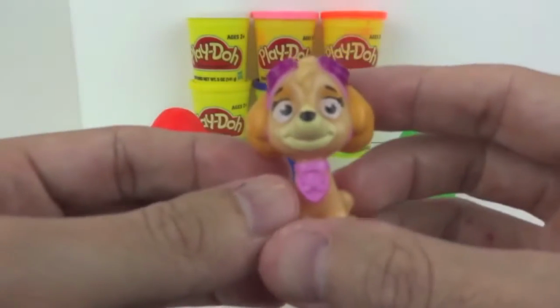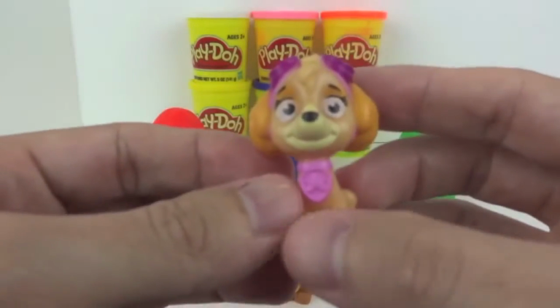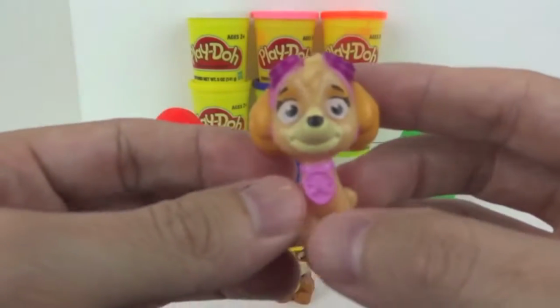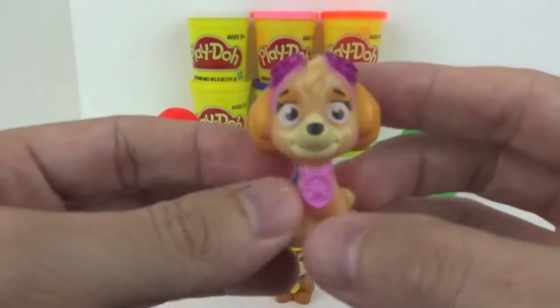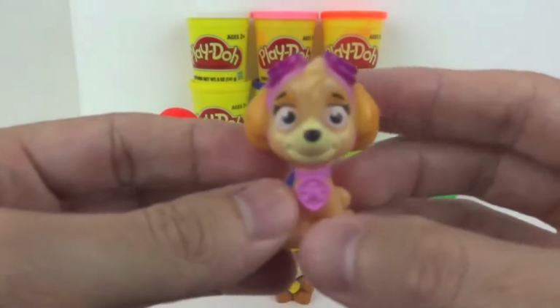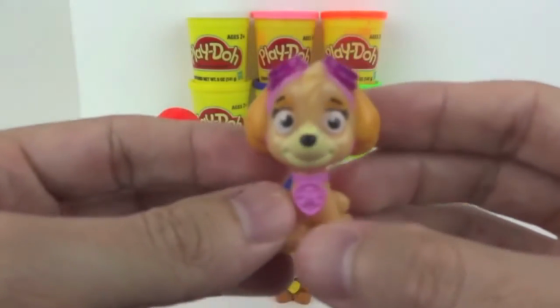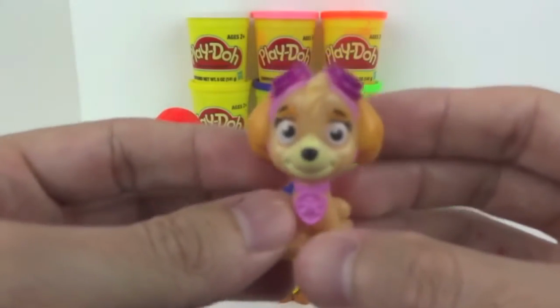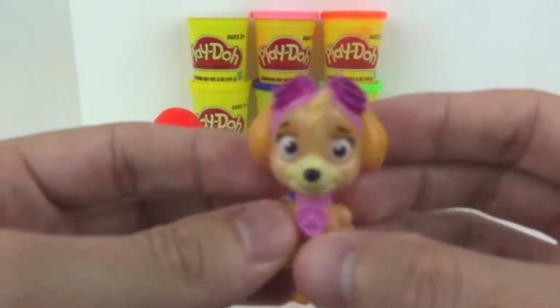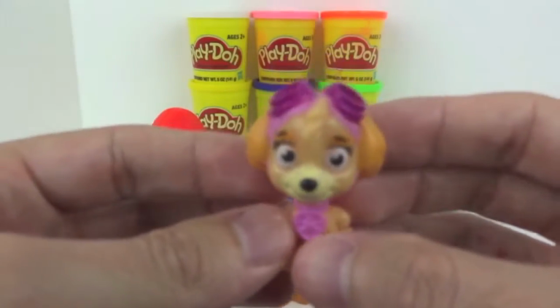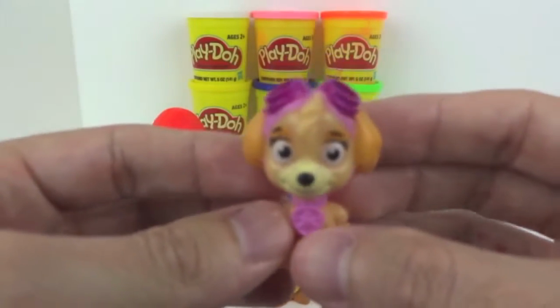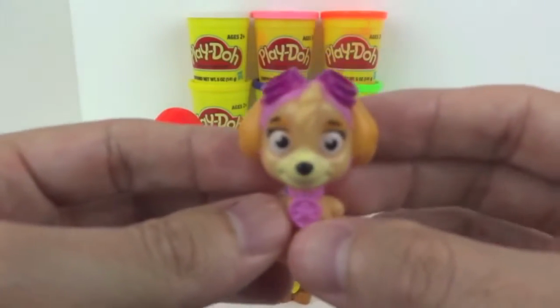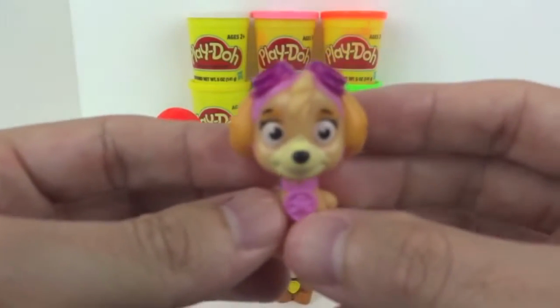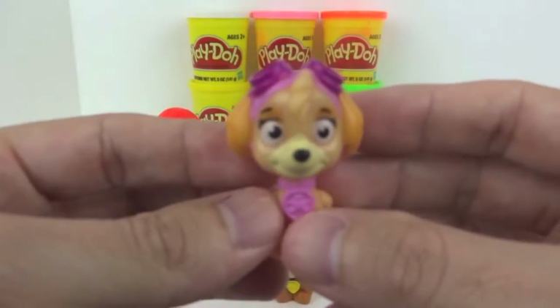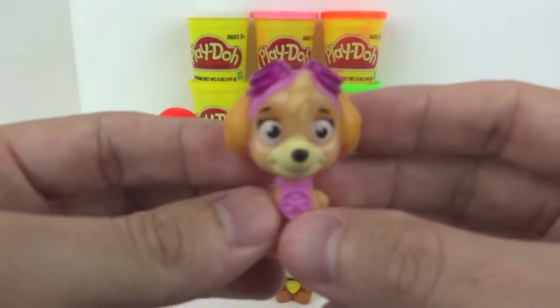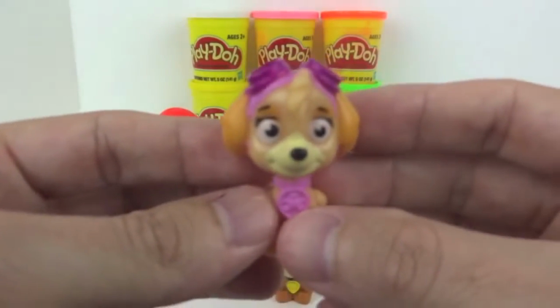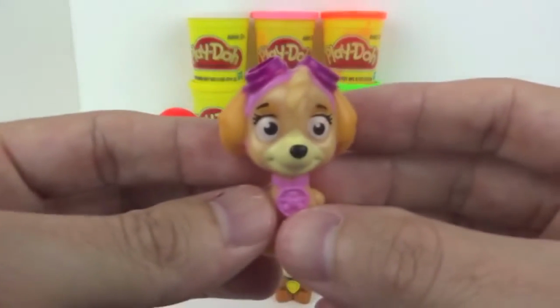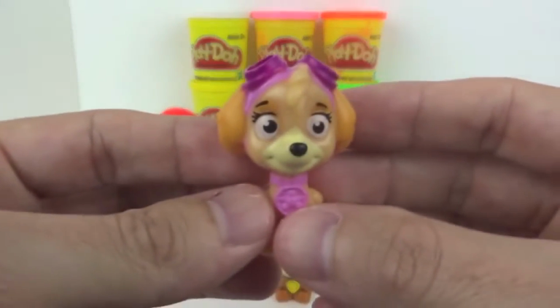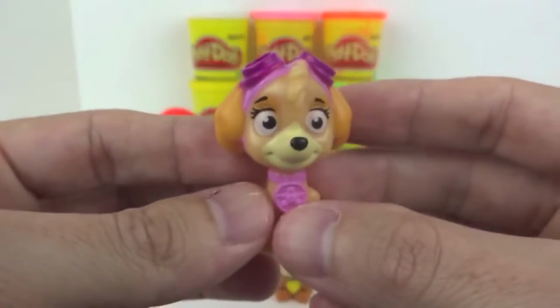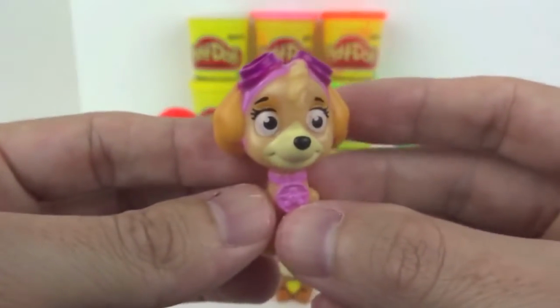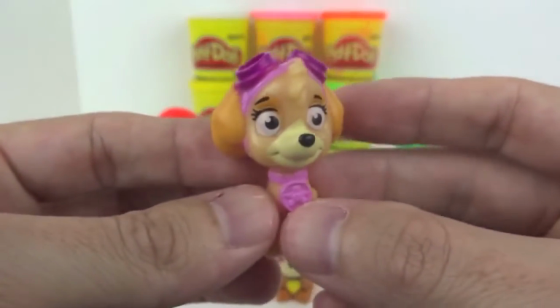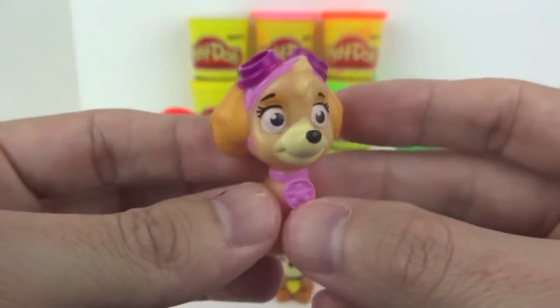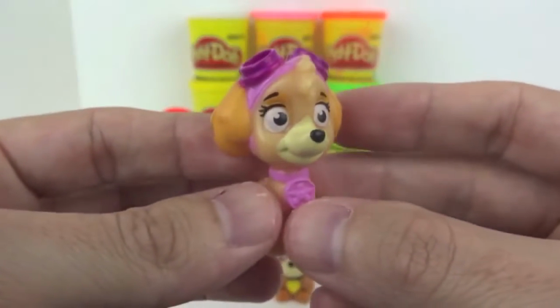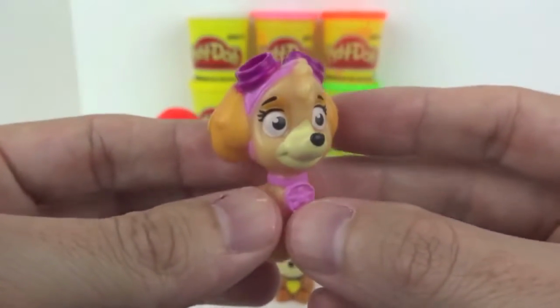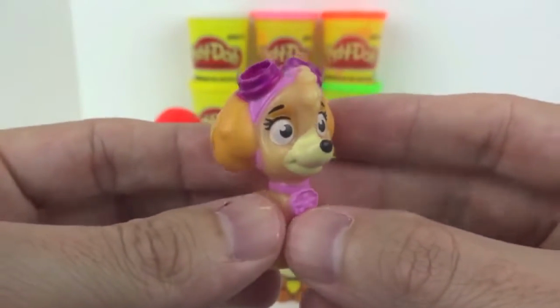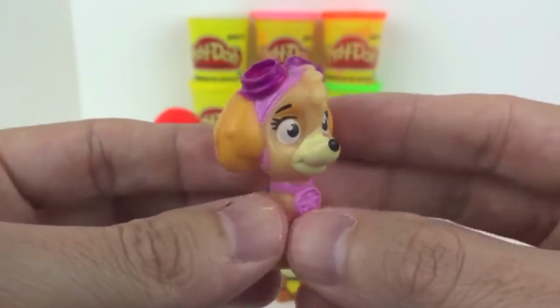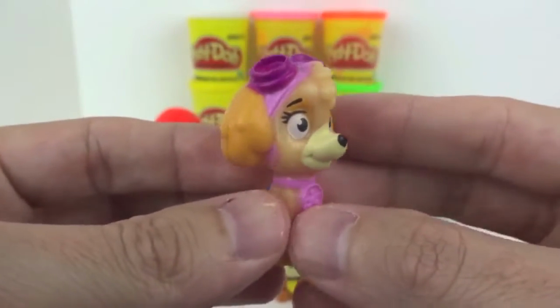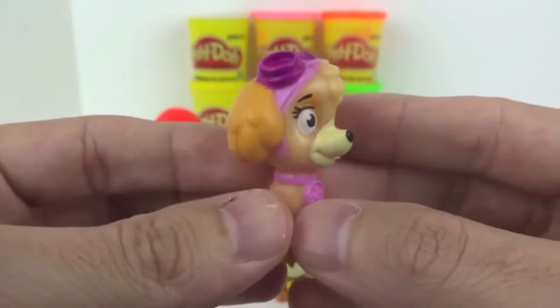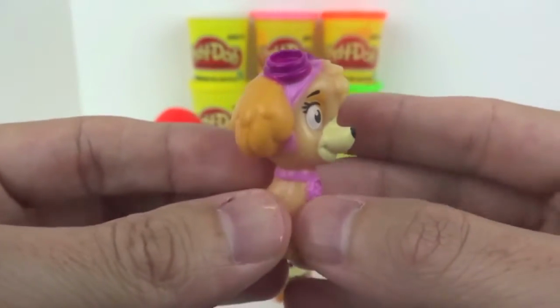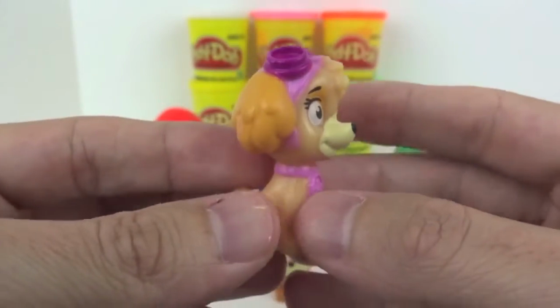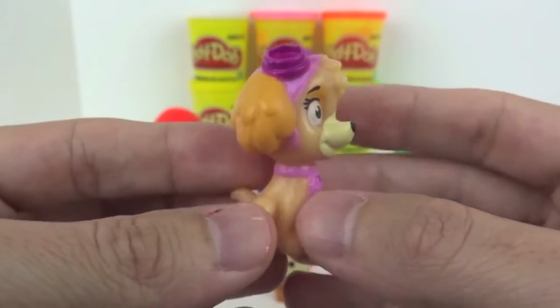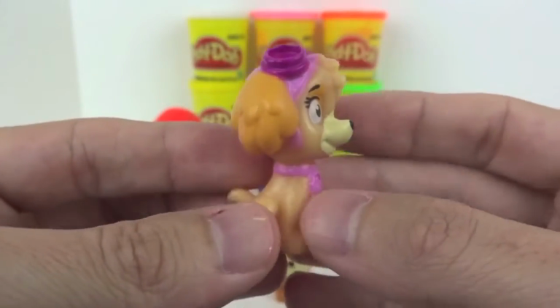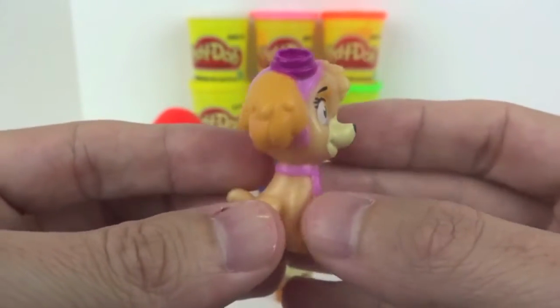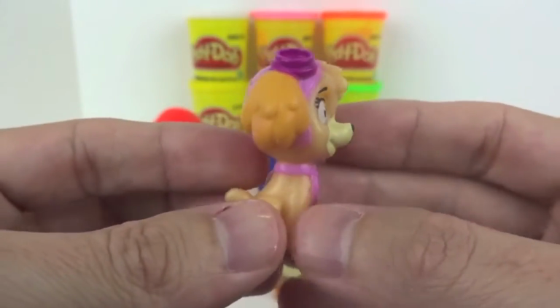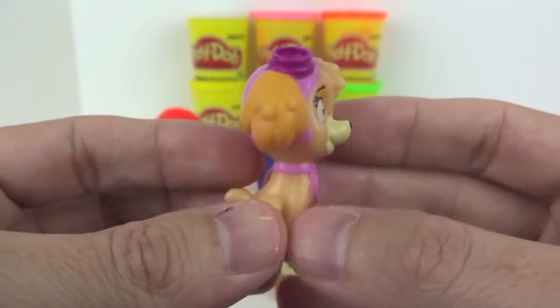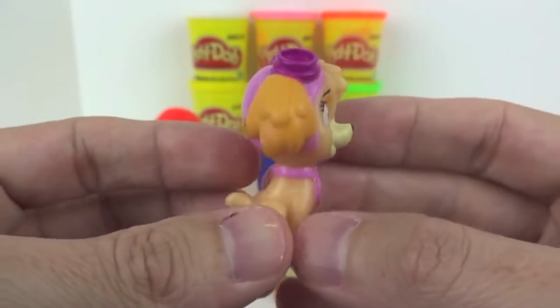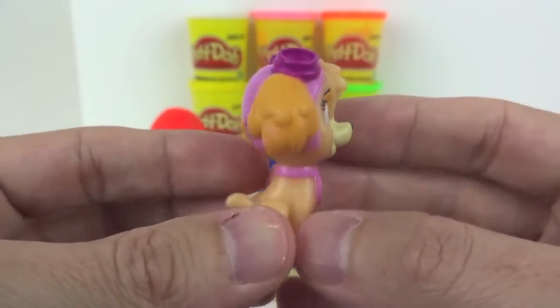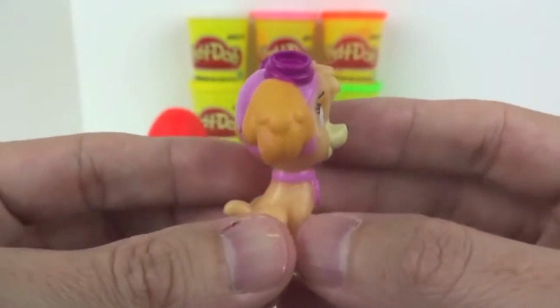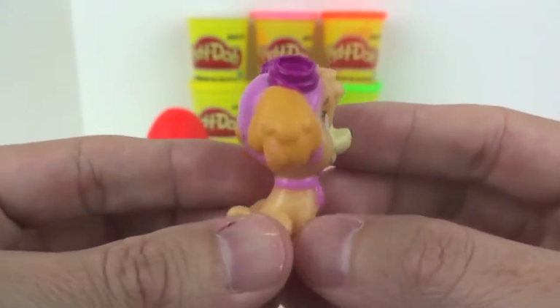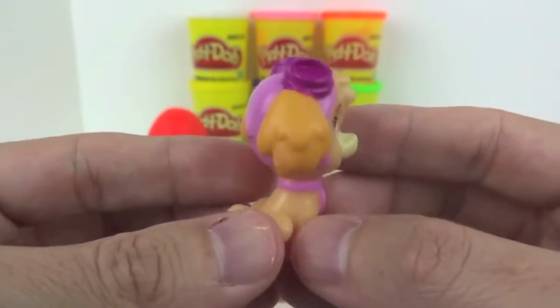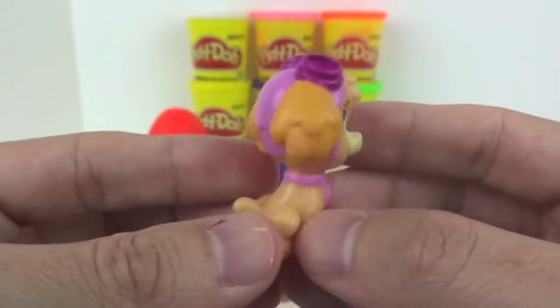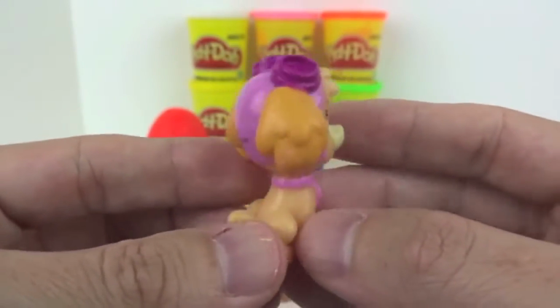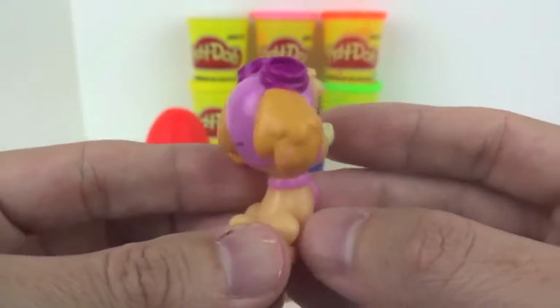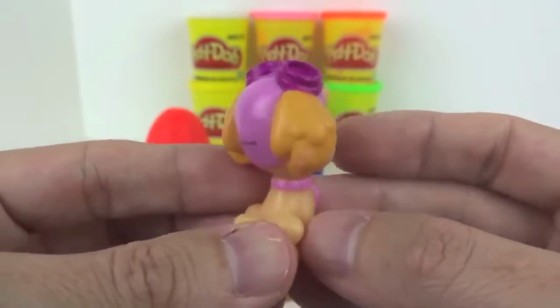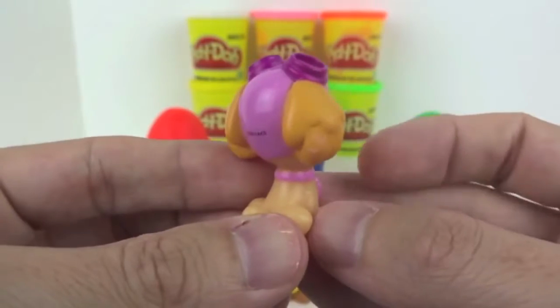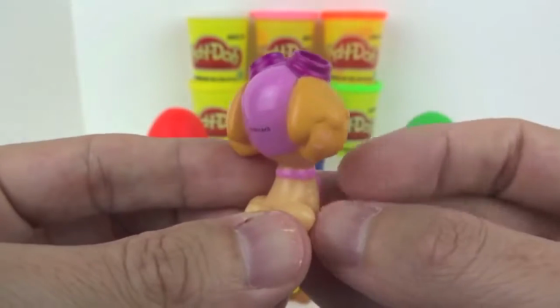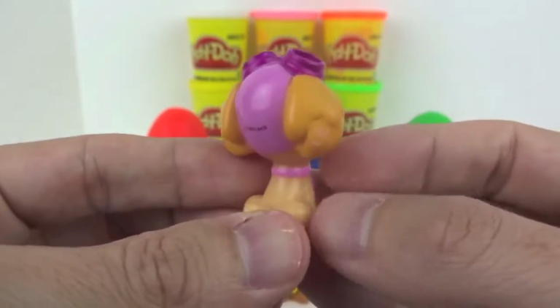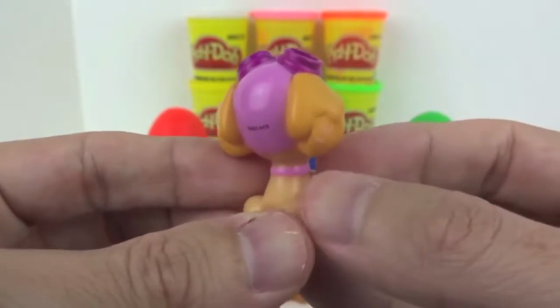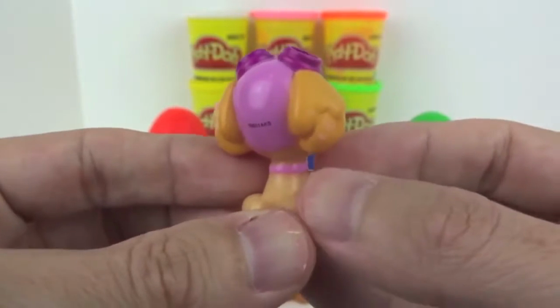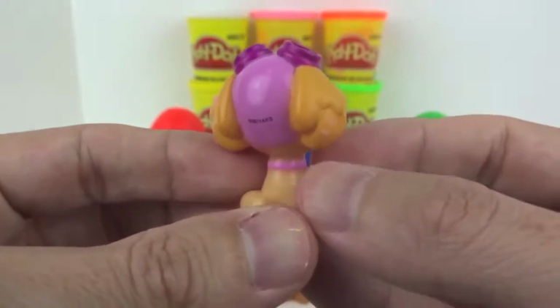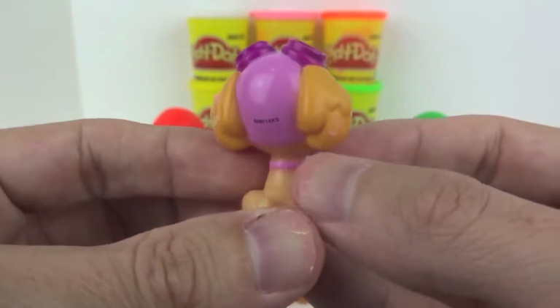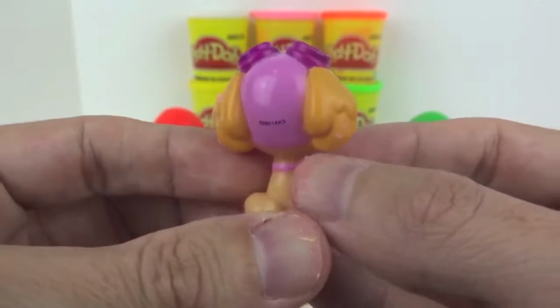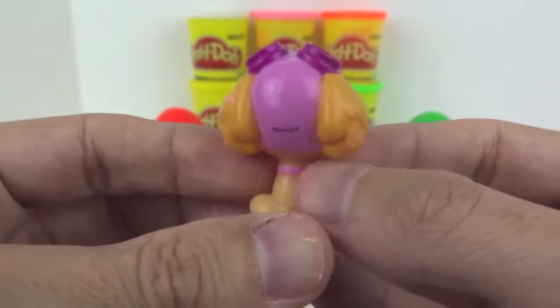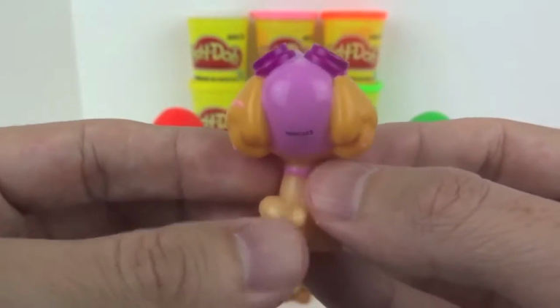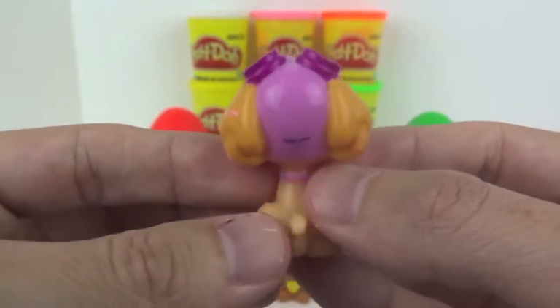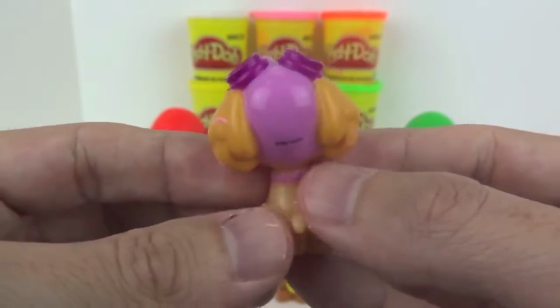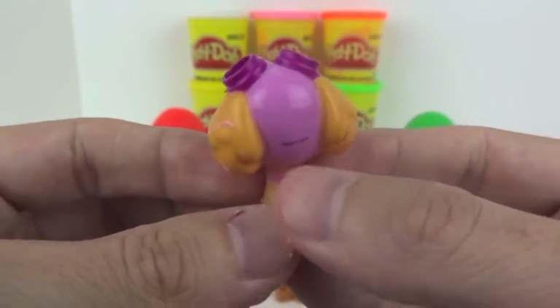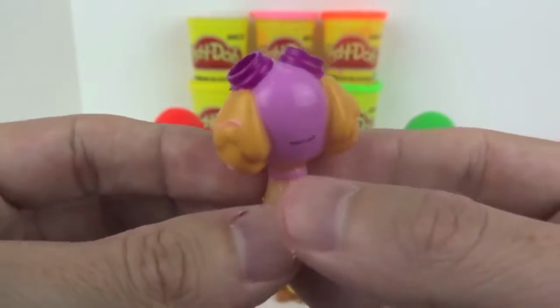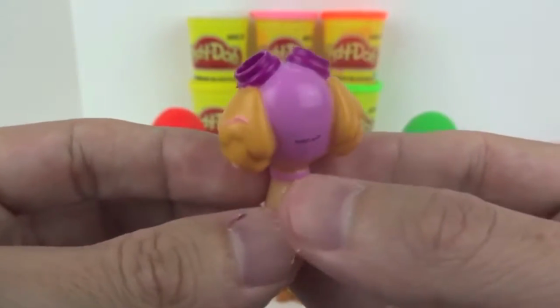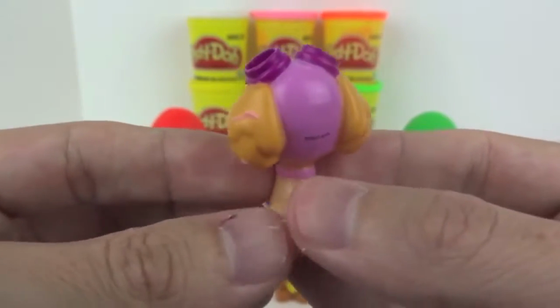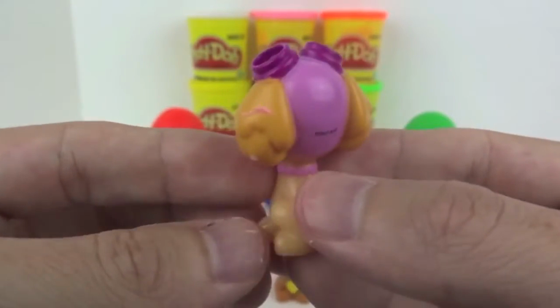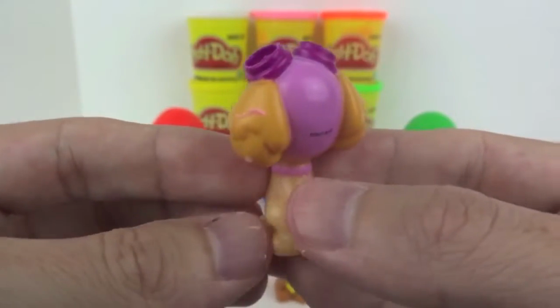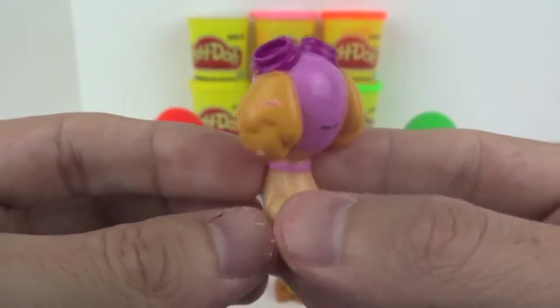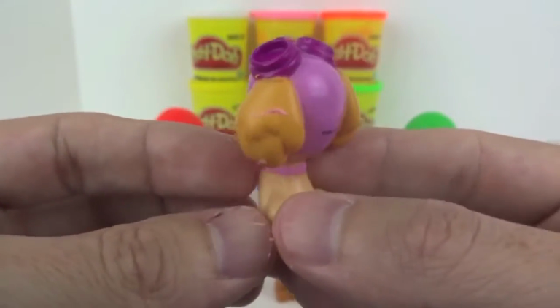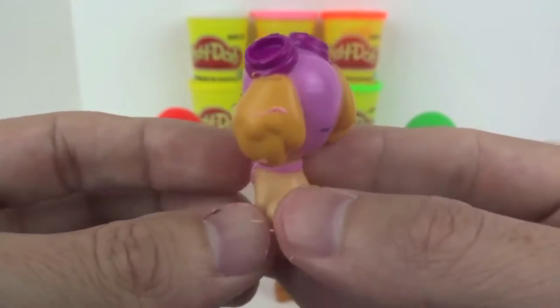Next up is Skye. Skye is a cockapoo and the first female member of the Paw Patrol. Her main color is pink.